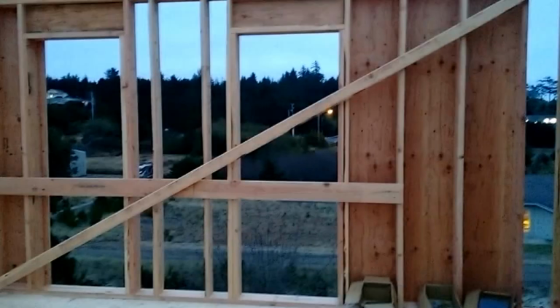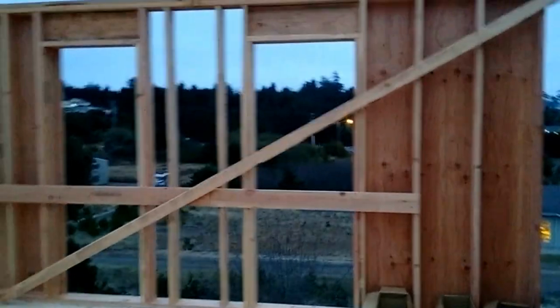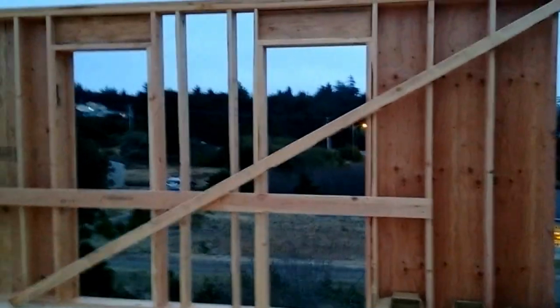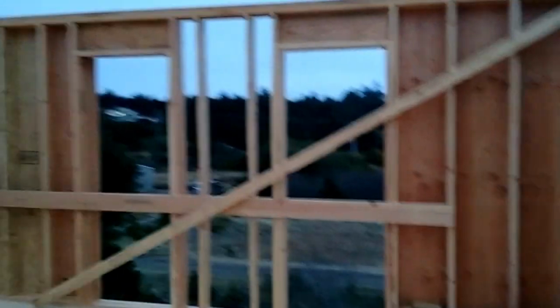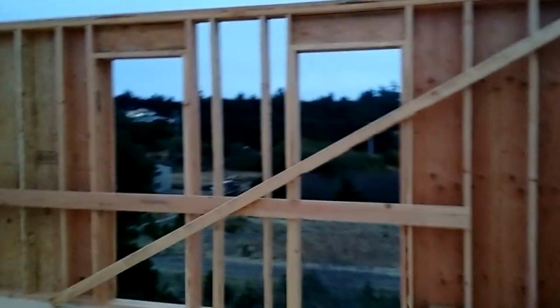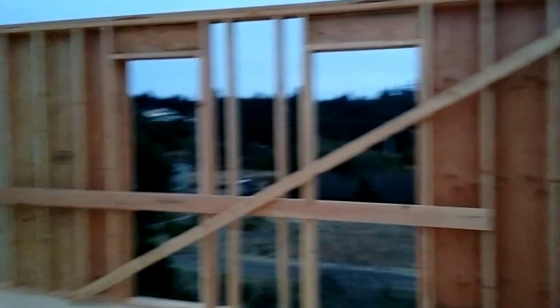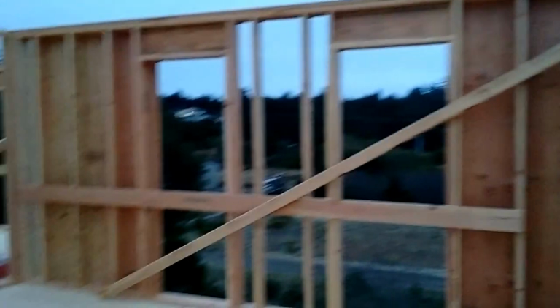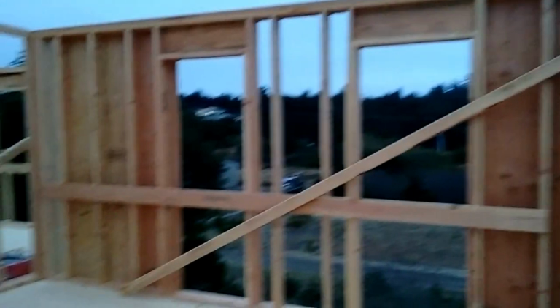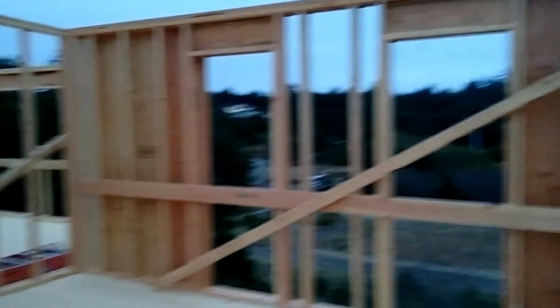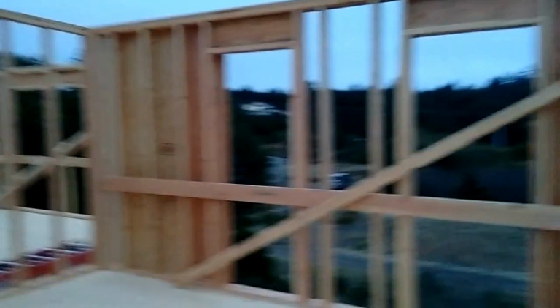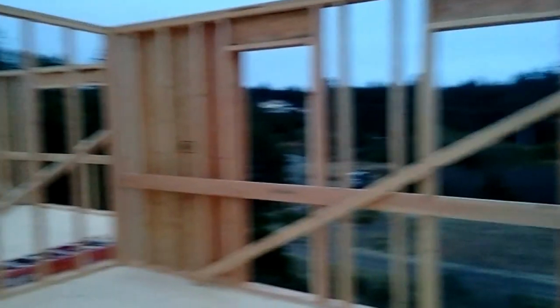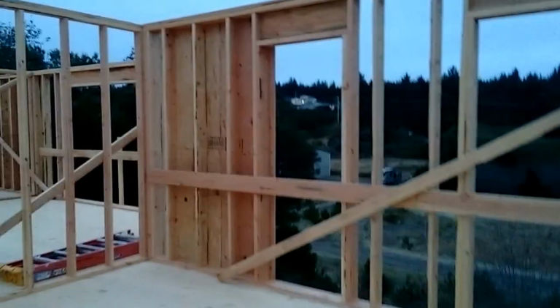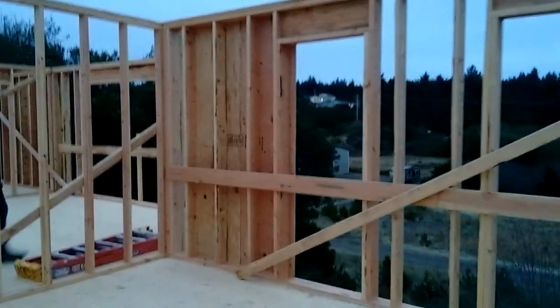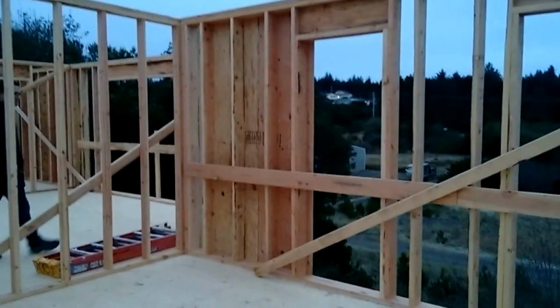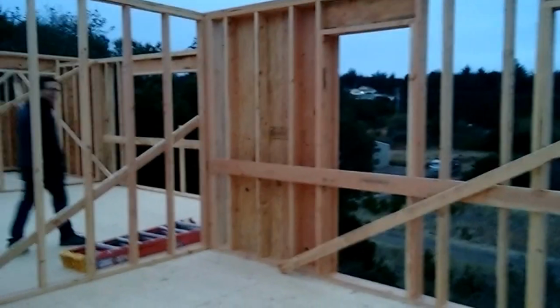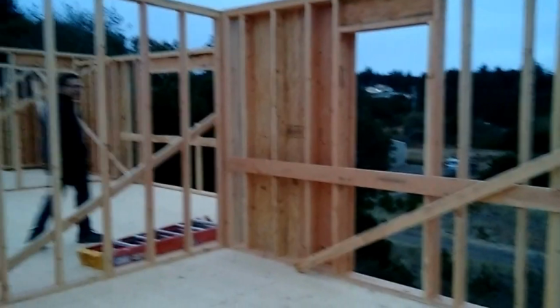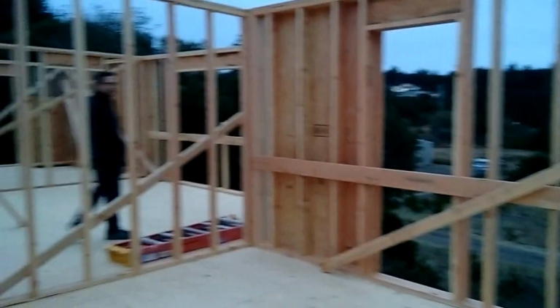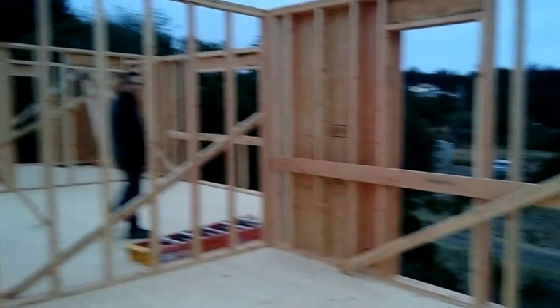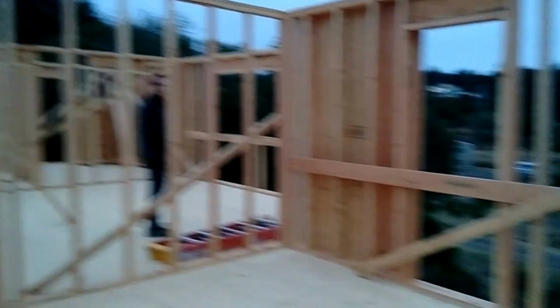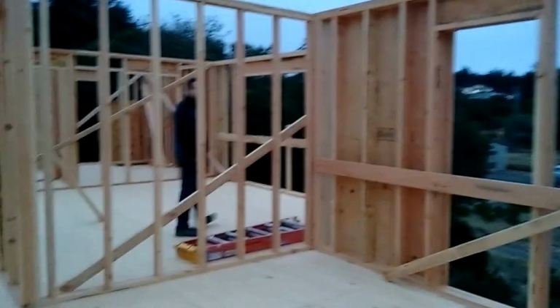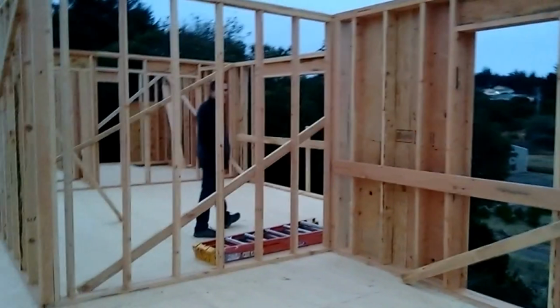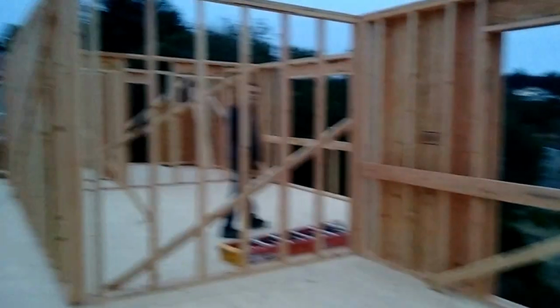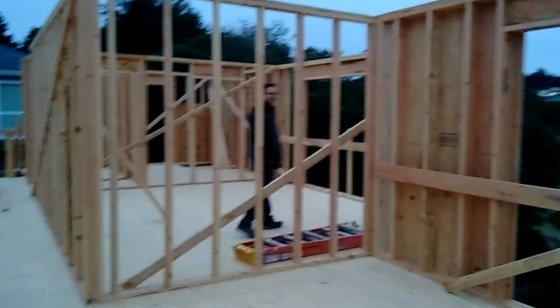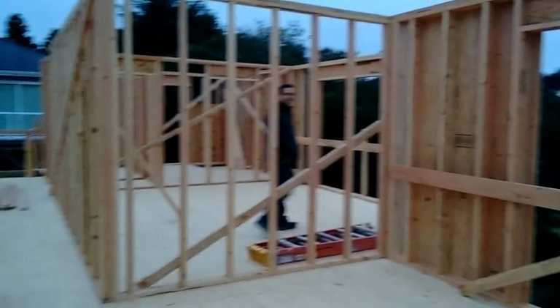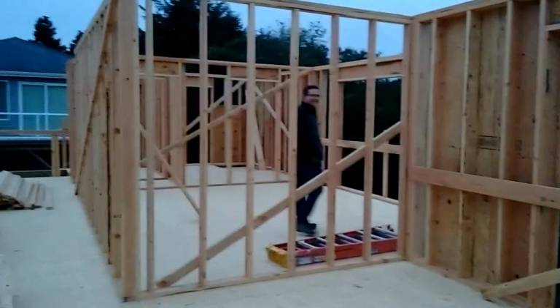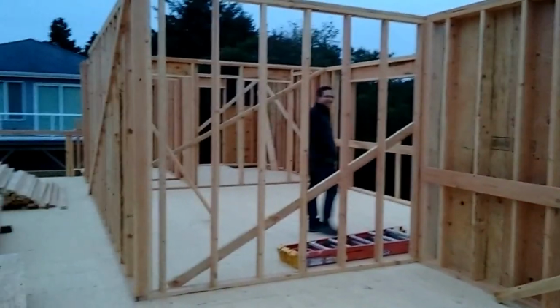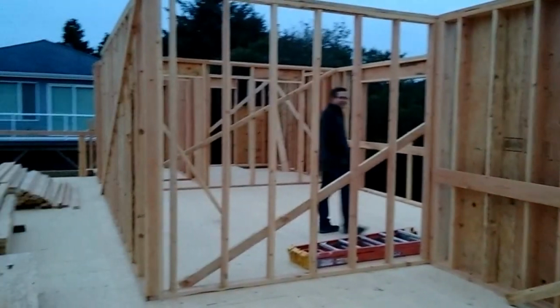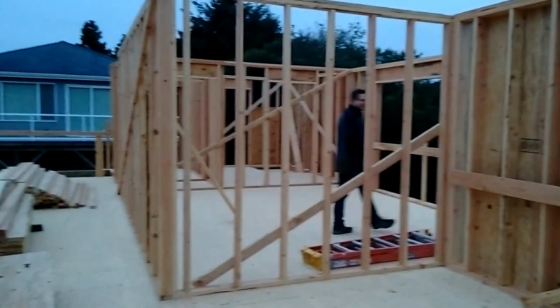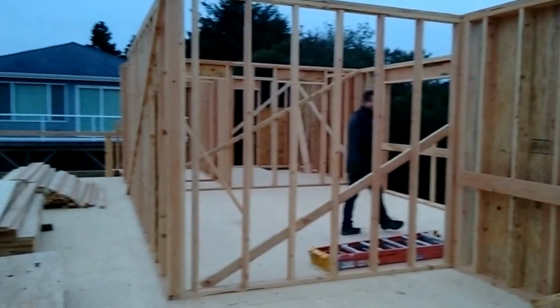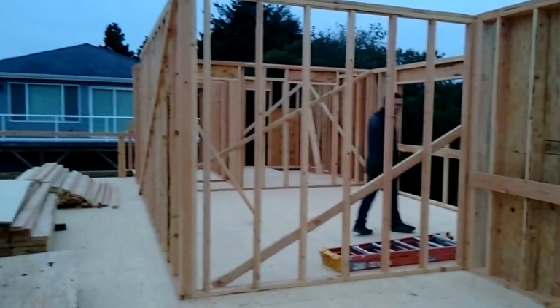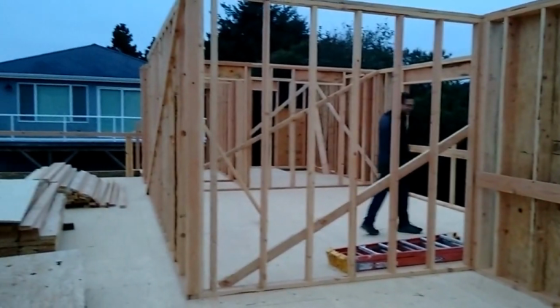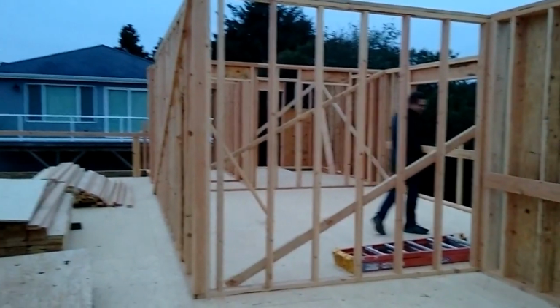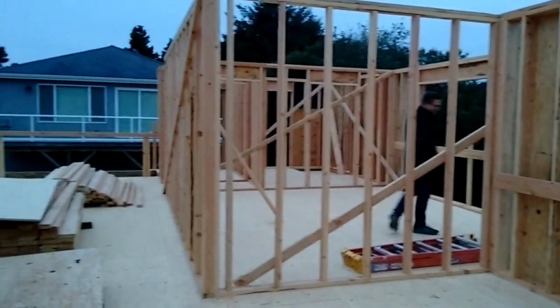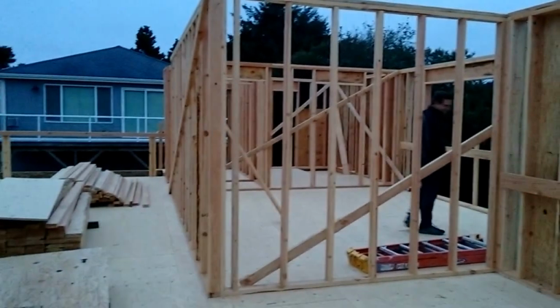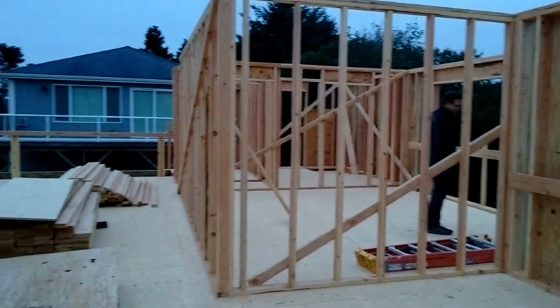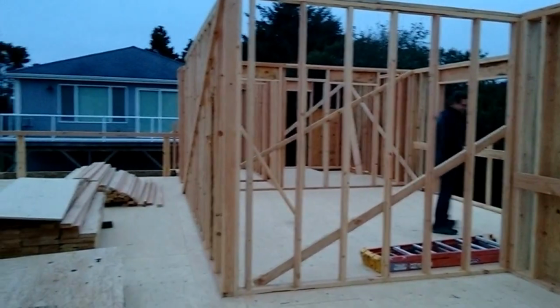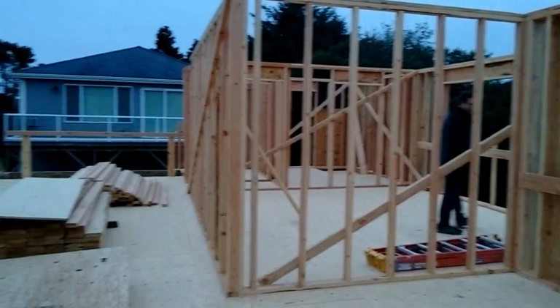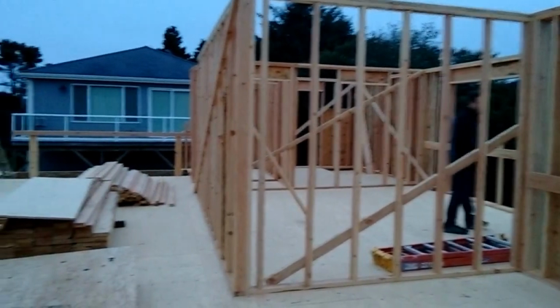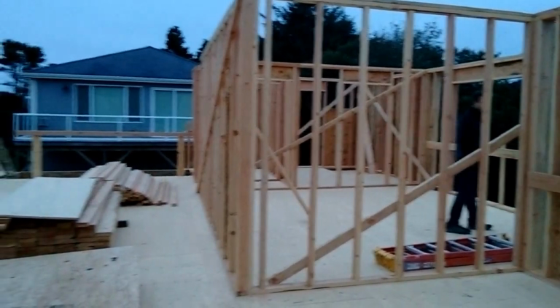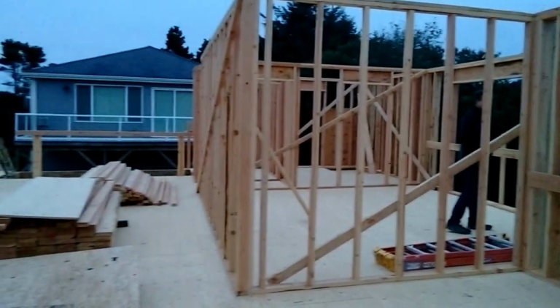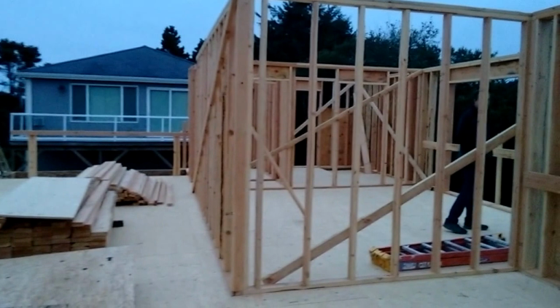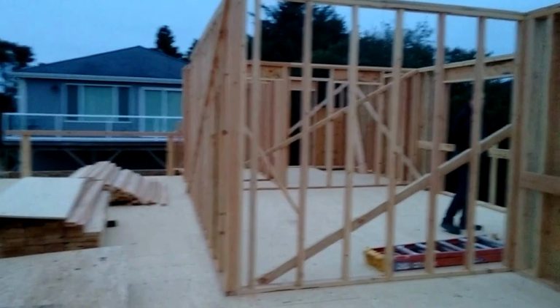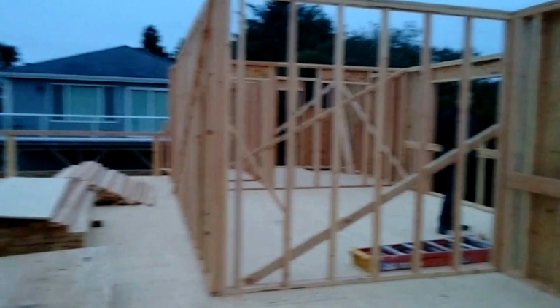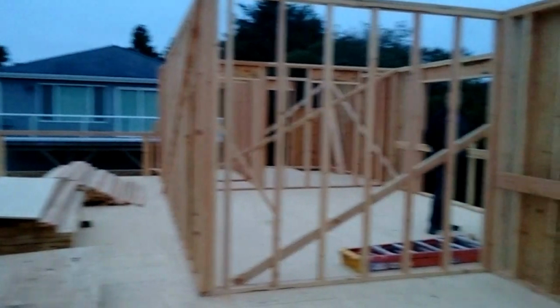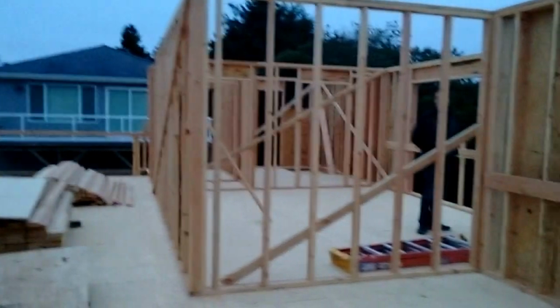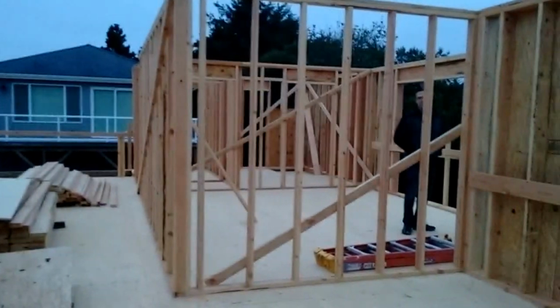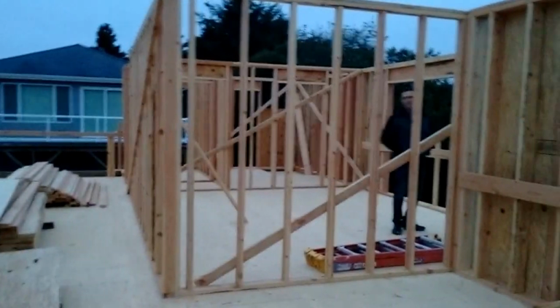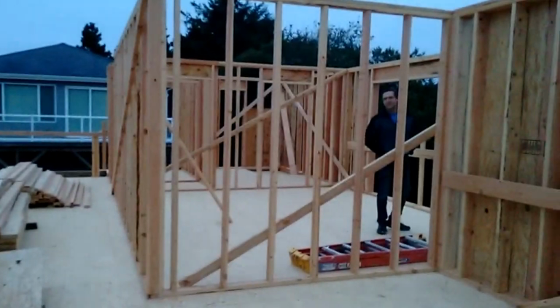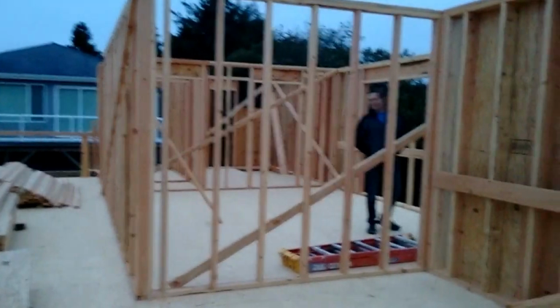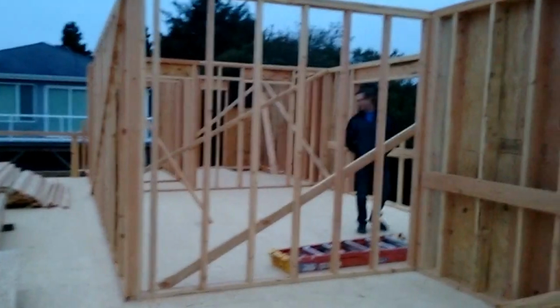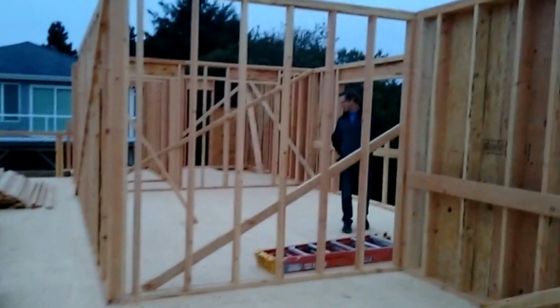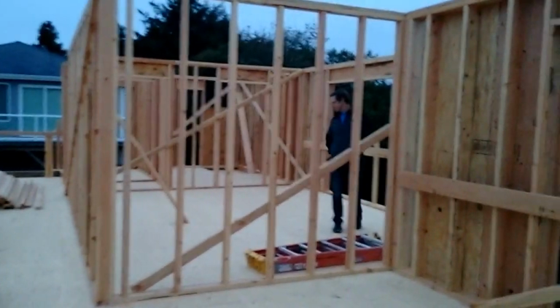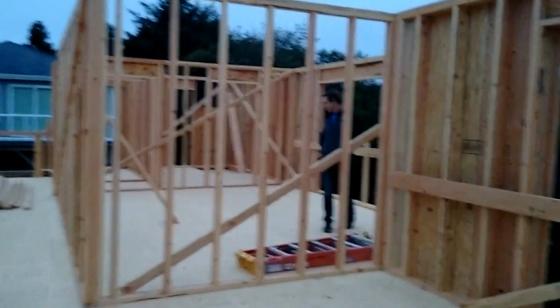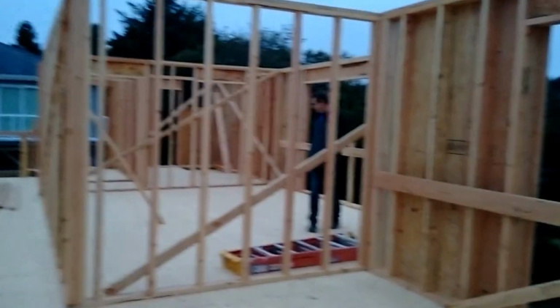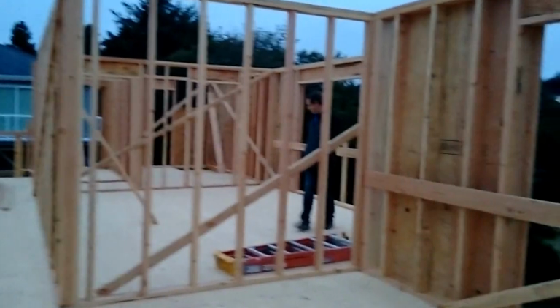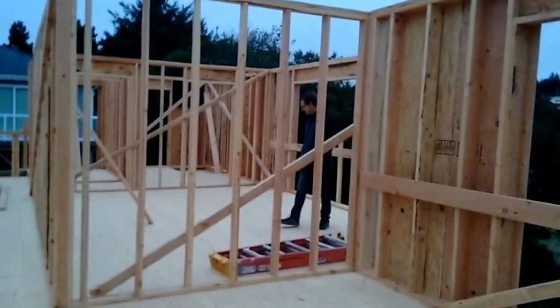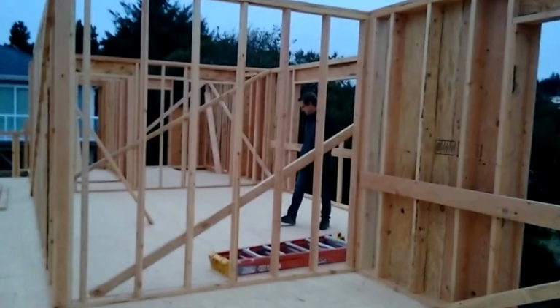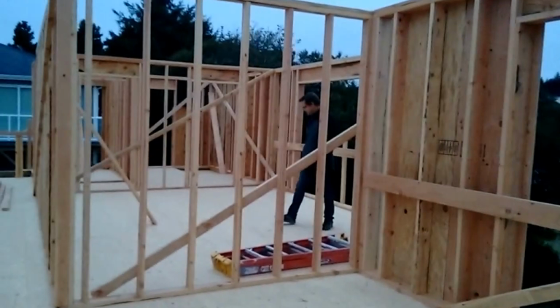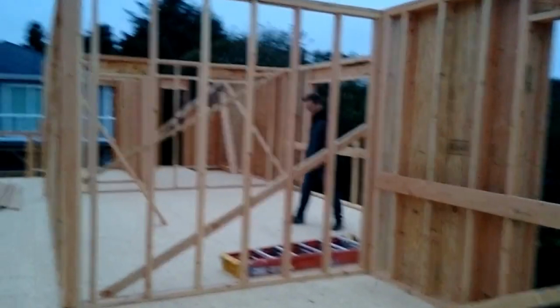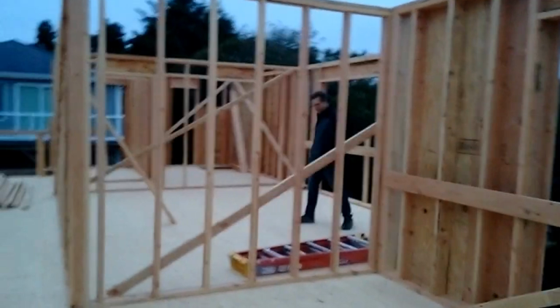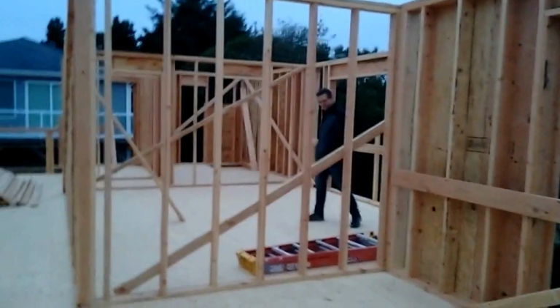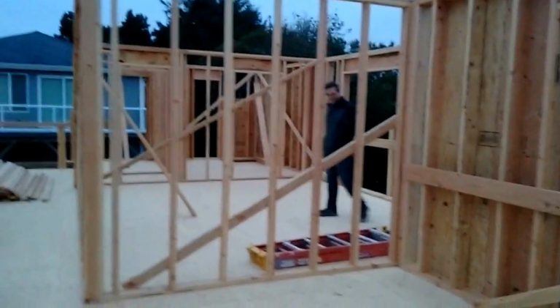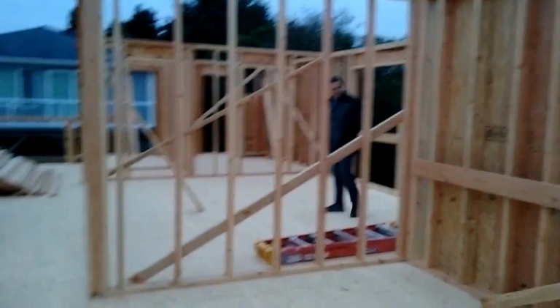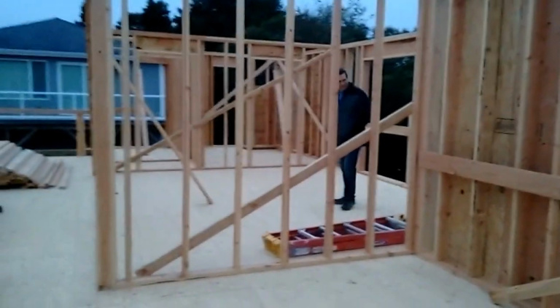Okay, so here we are walking through upstairs. John's in the master suite.